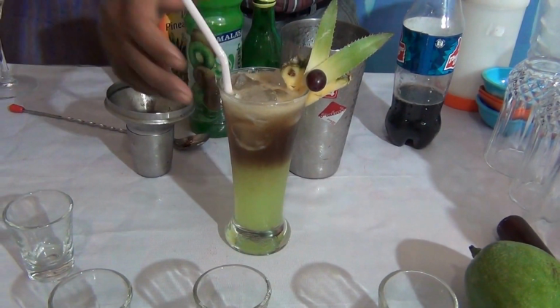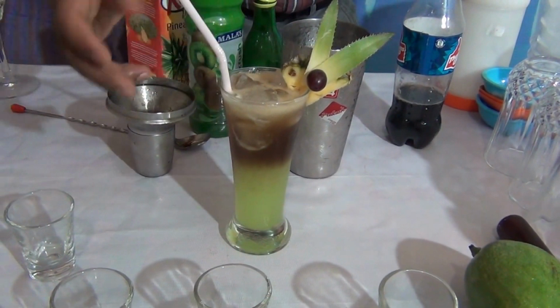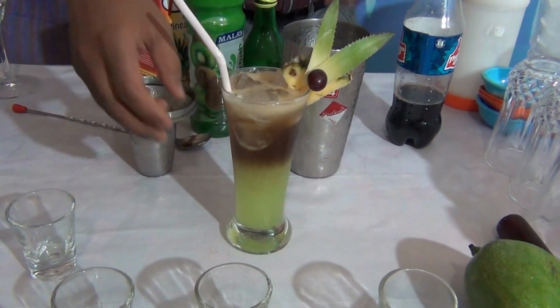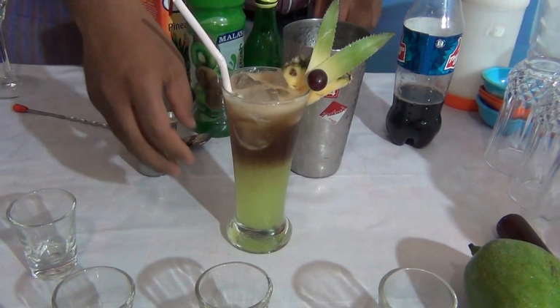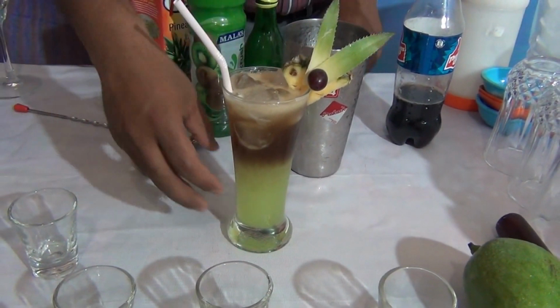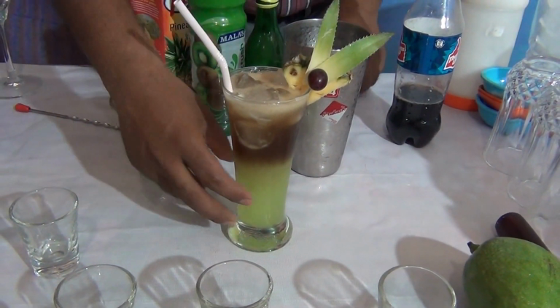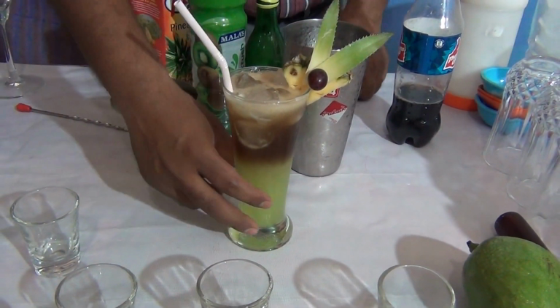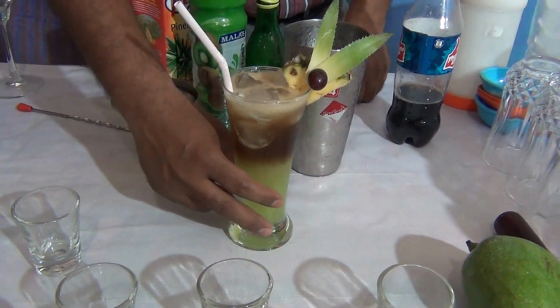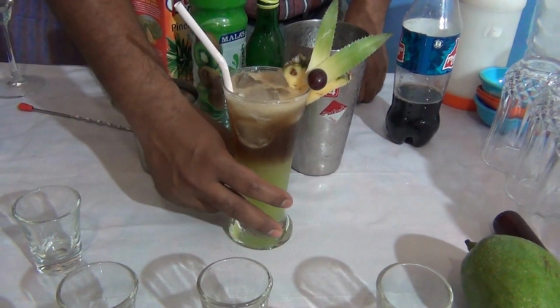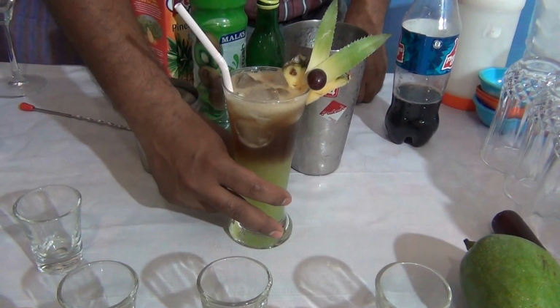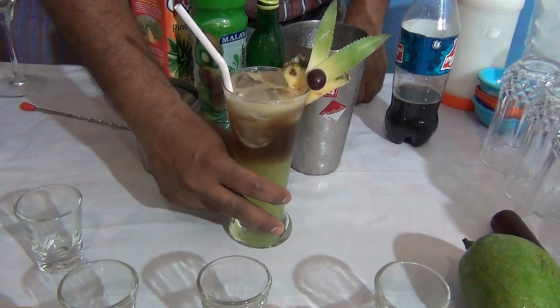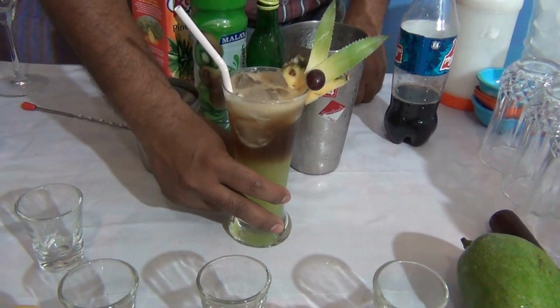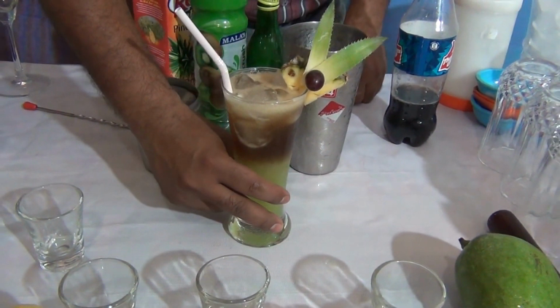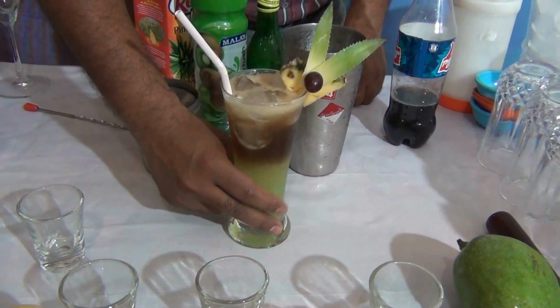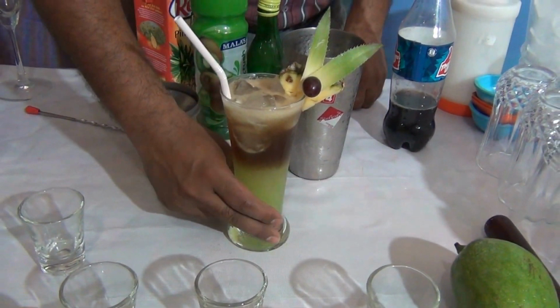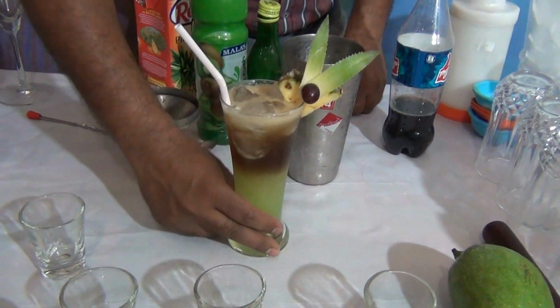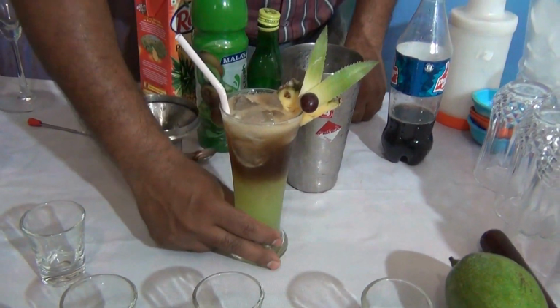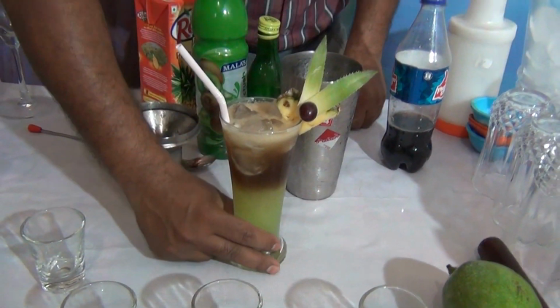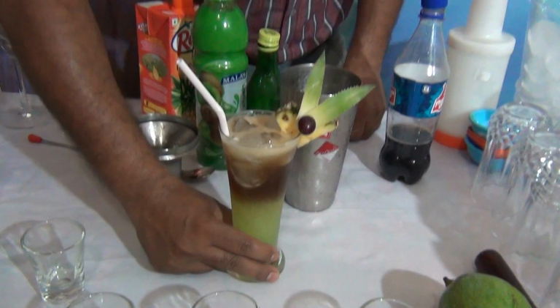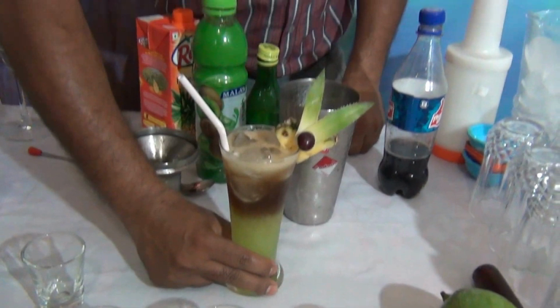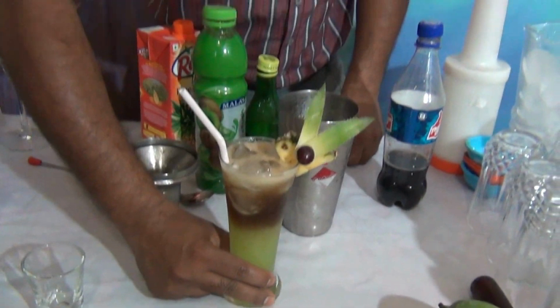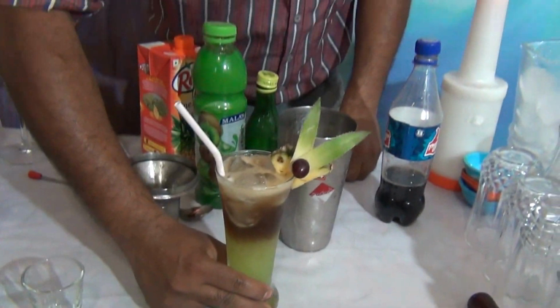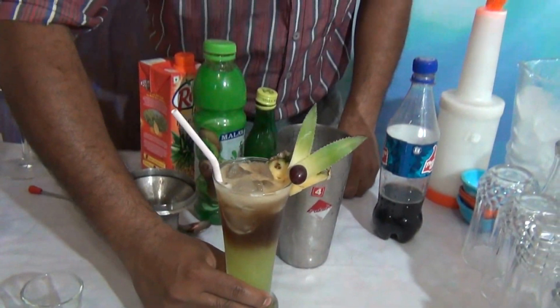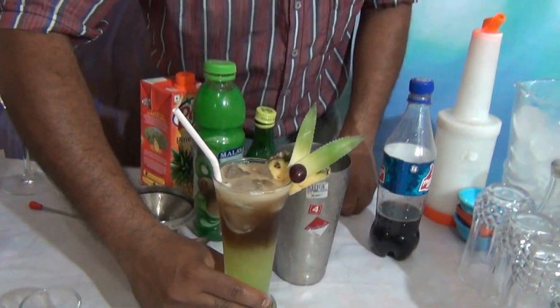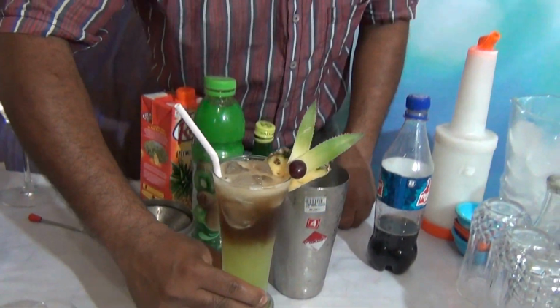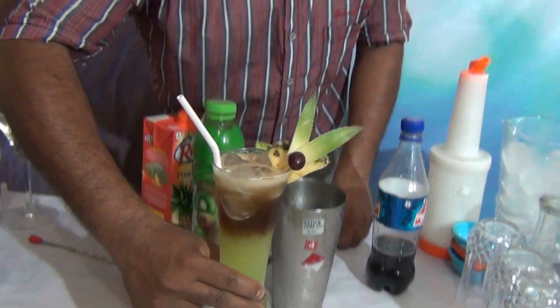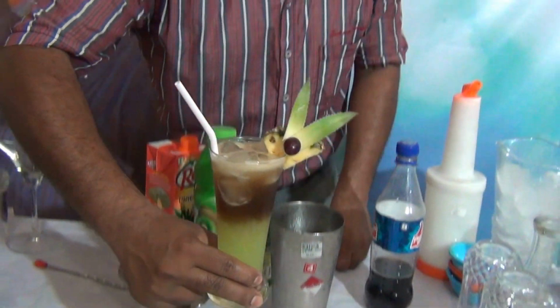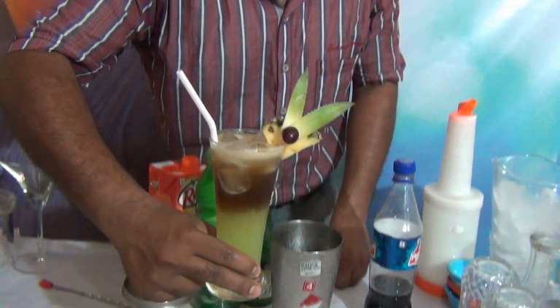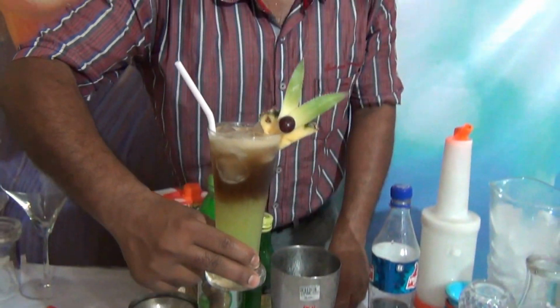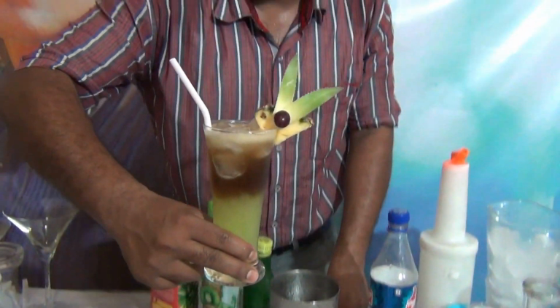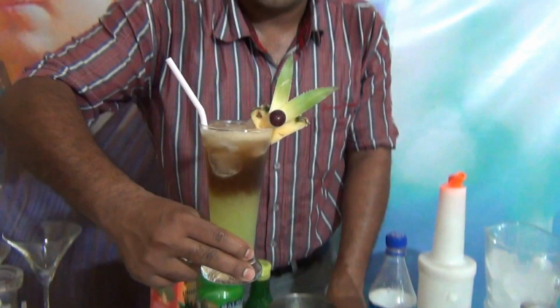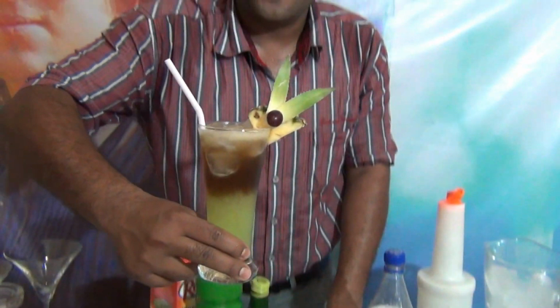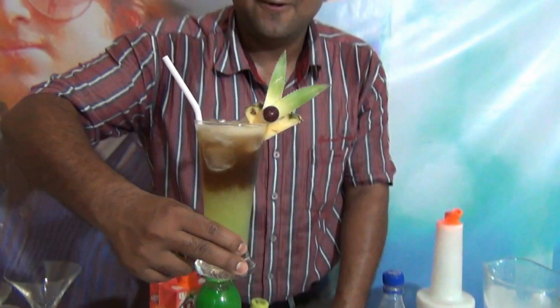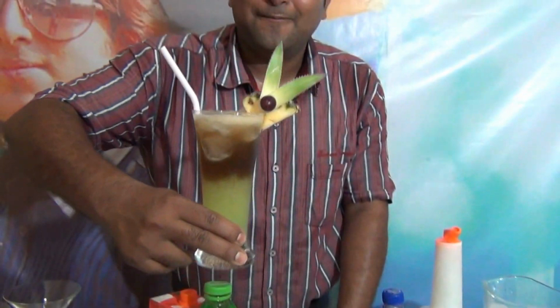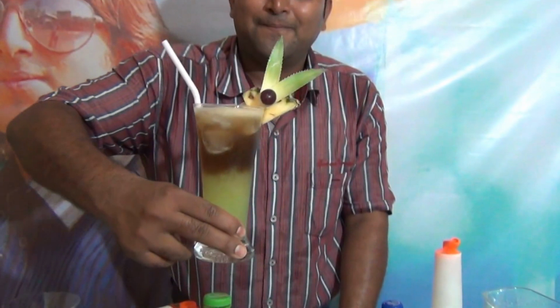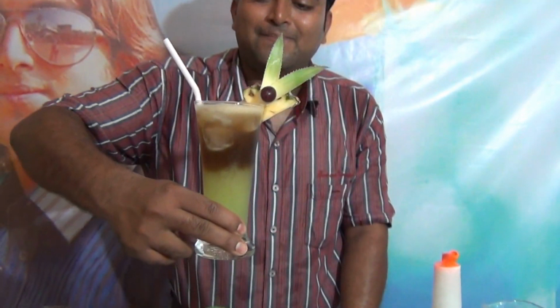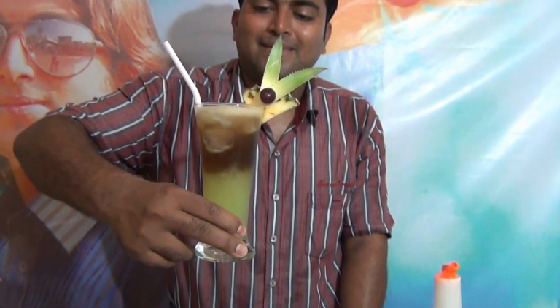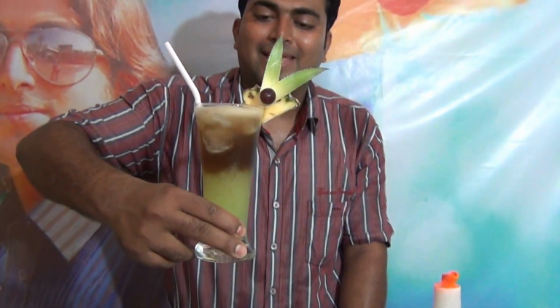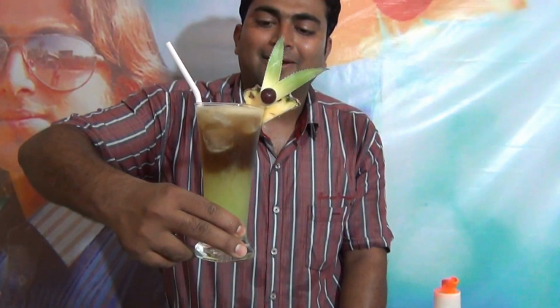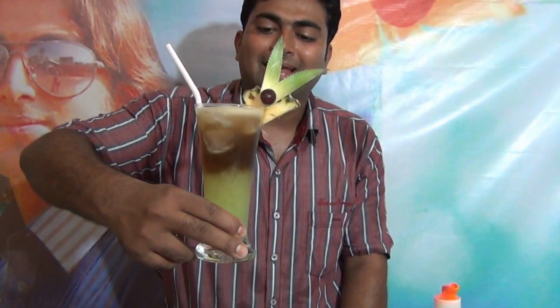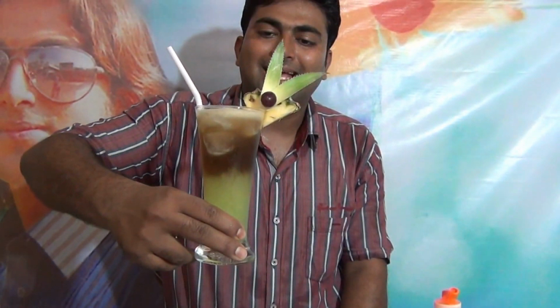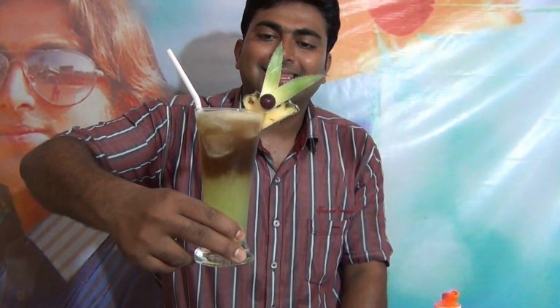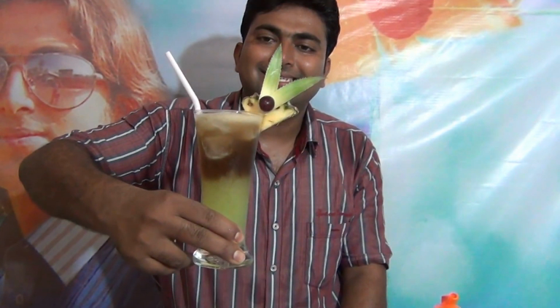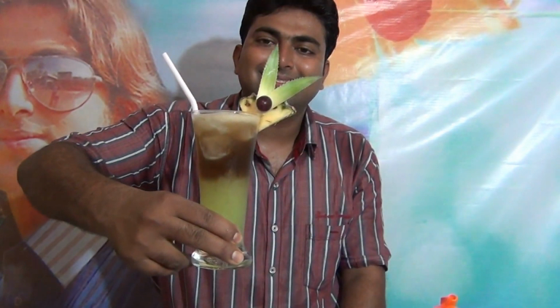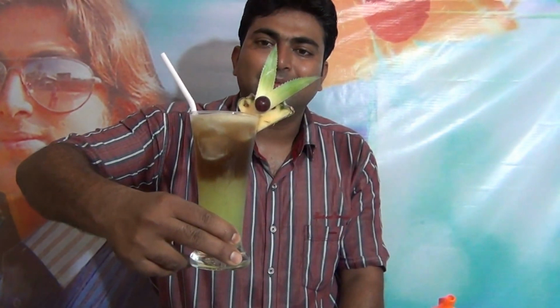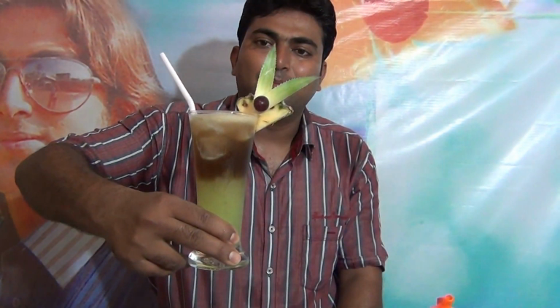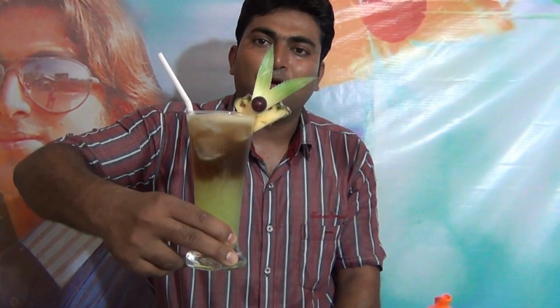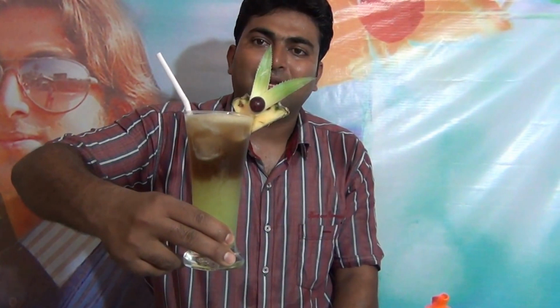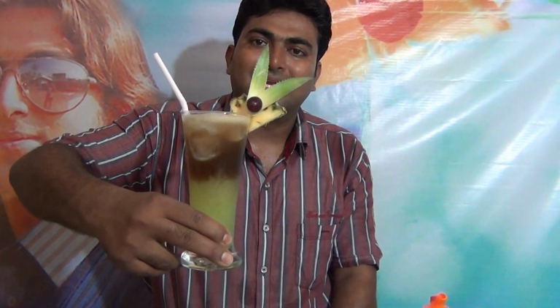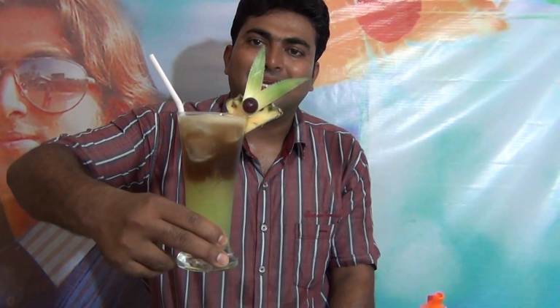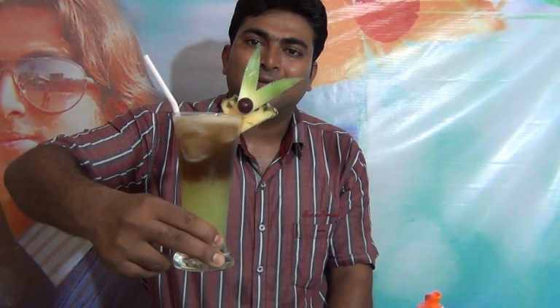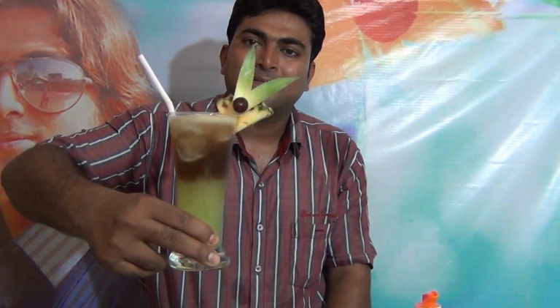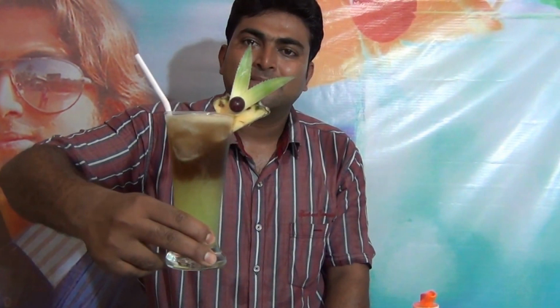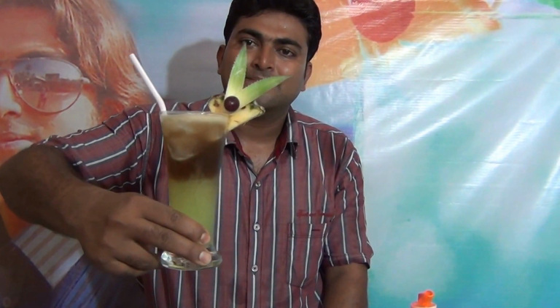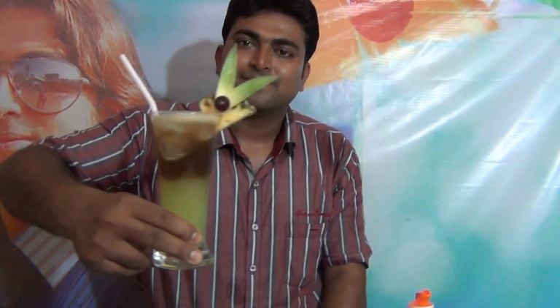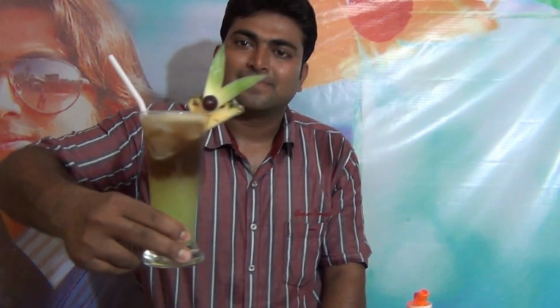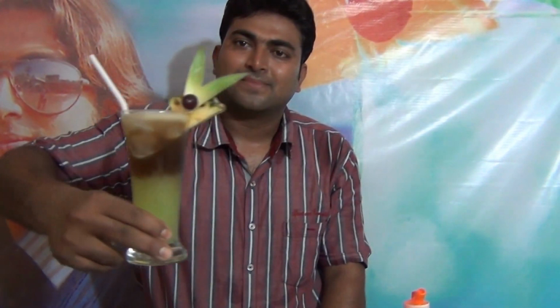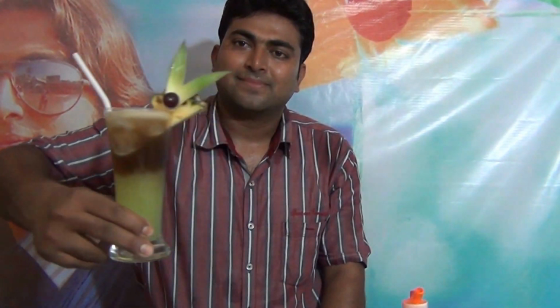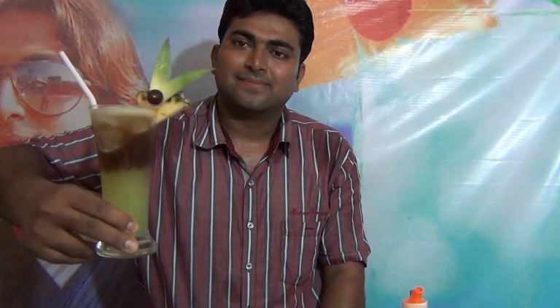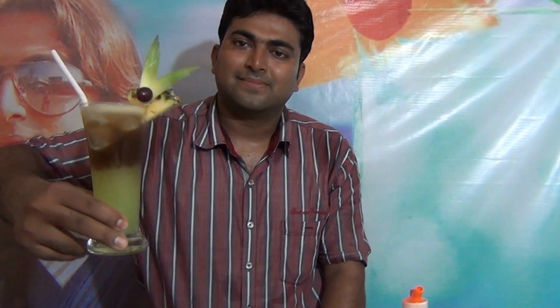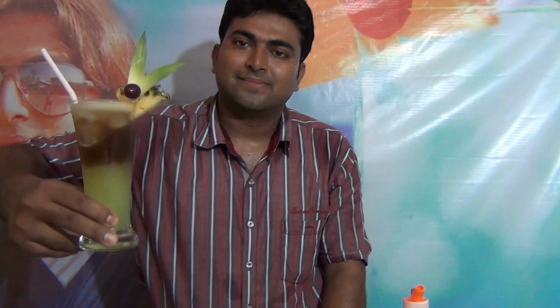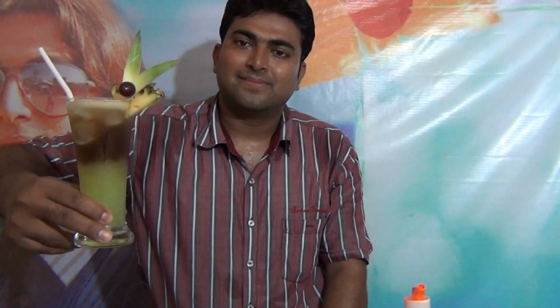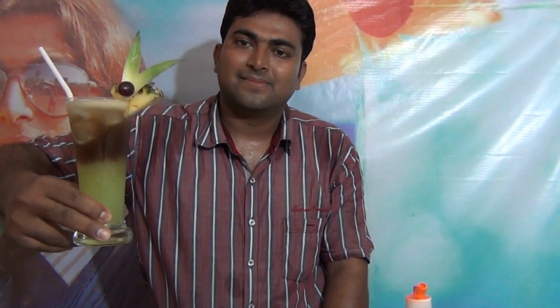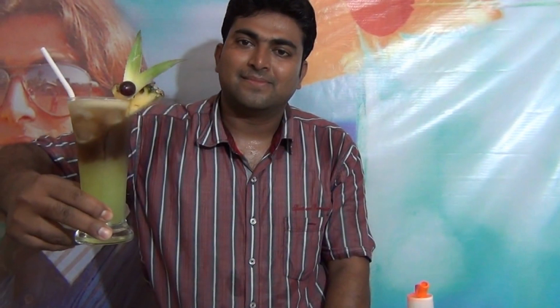This is our Mocktail Mafia. I hope you like this mocktail. Thank you.